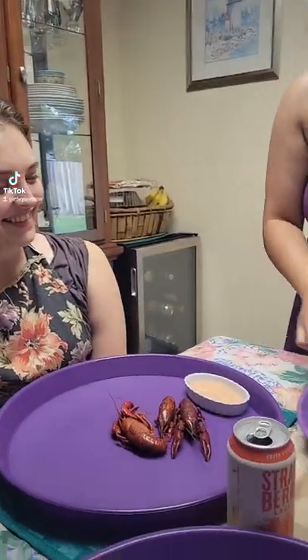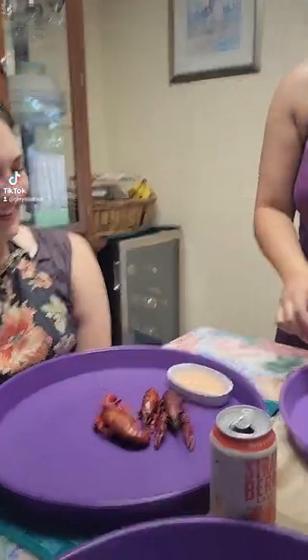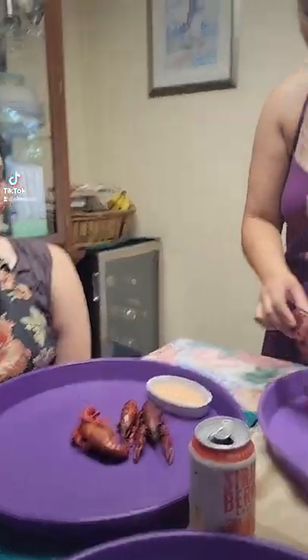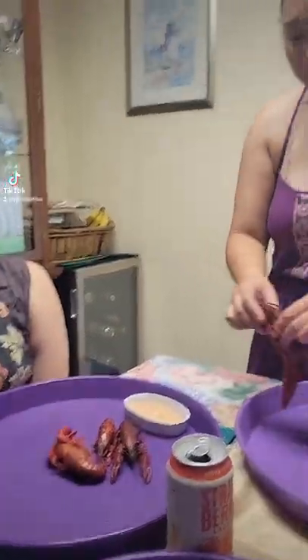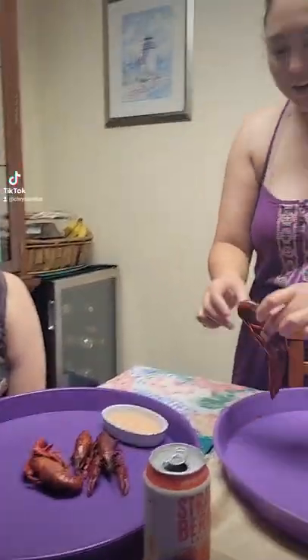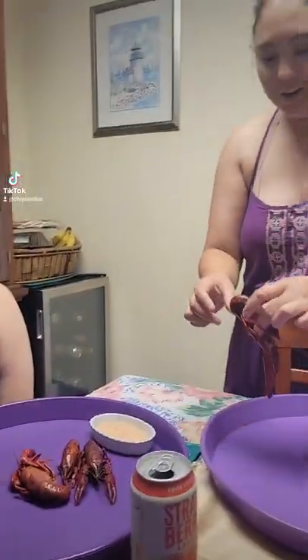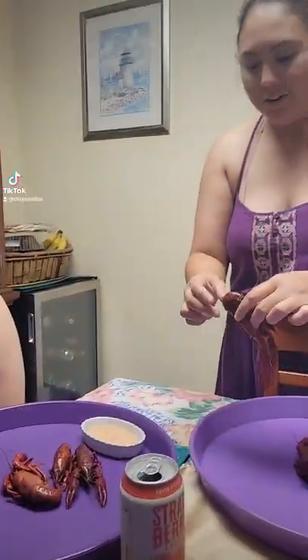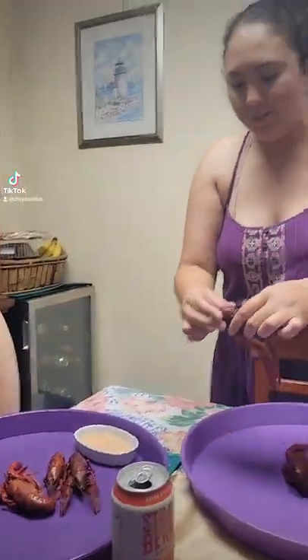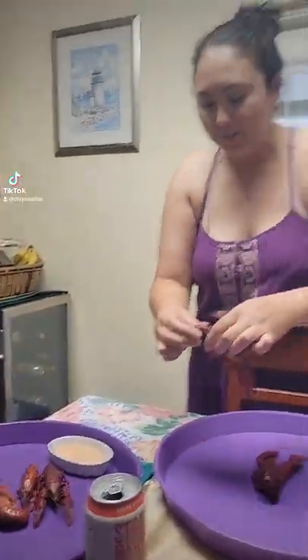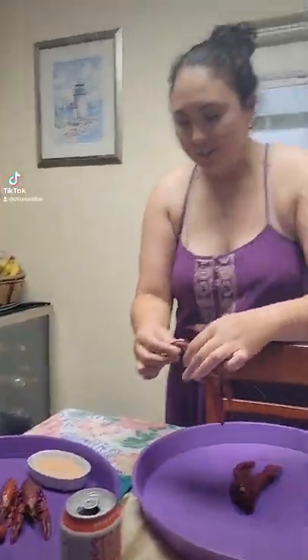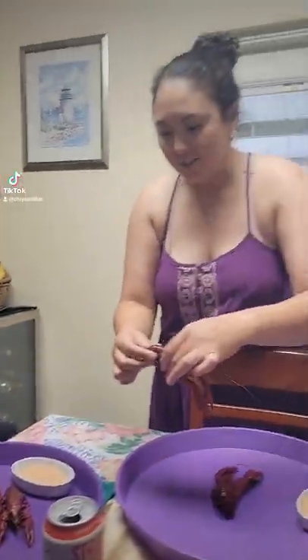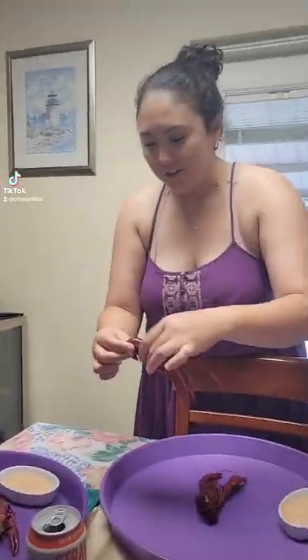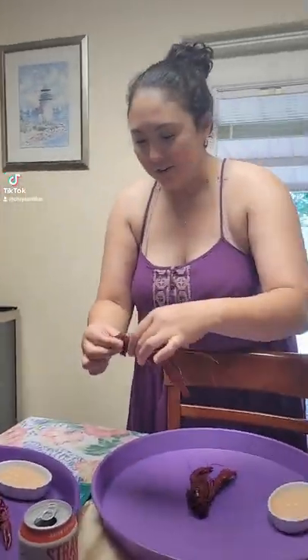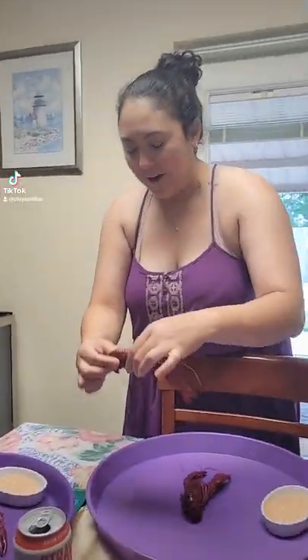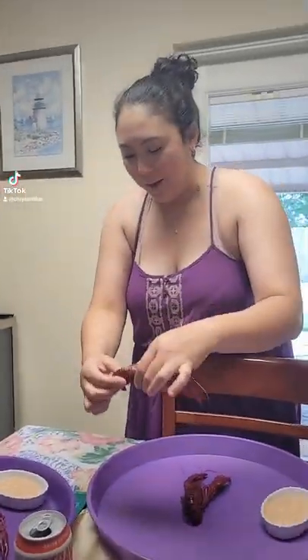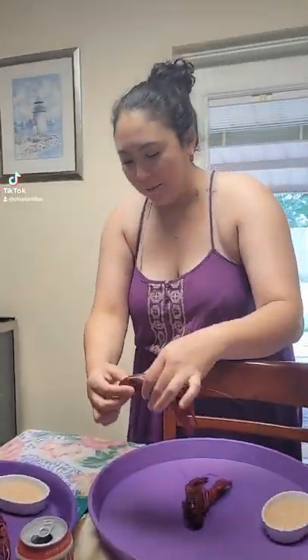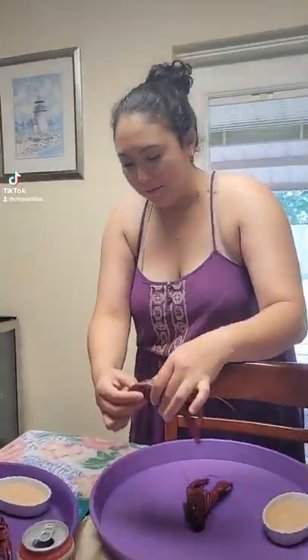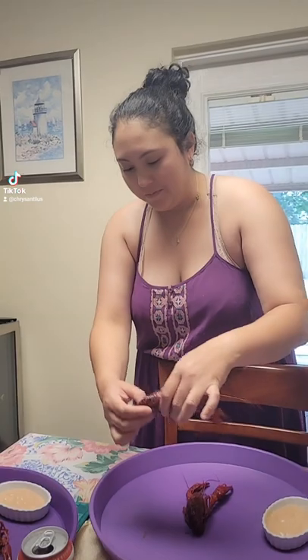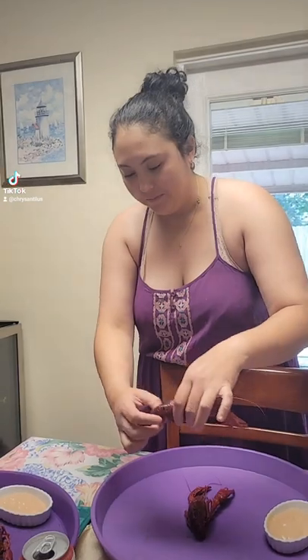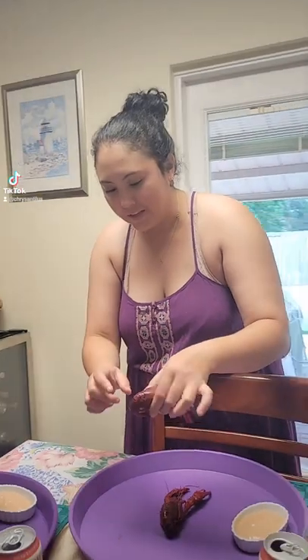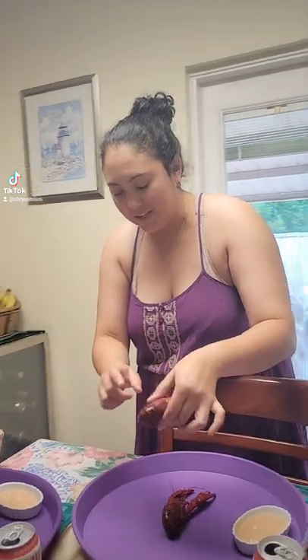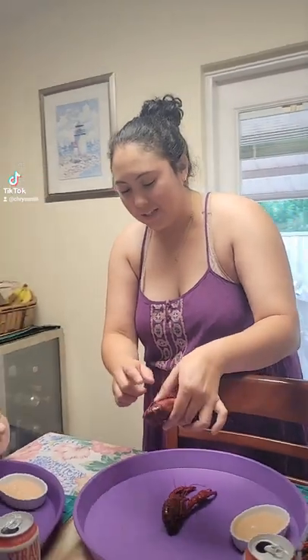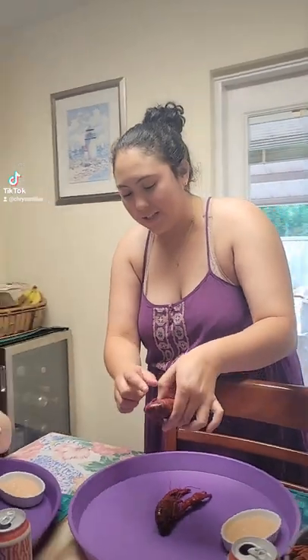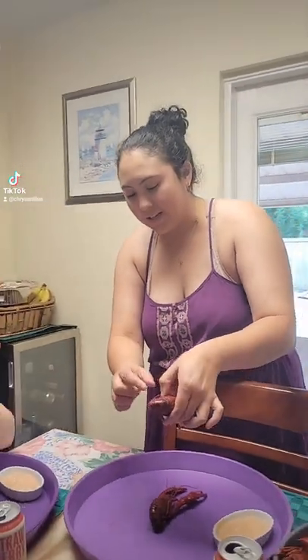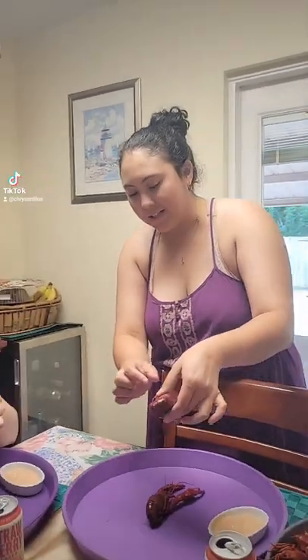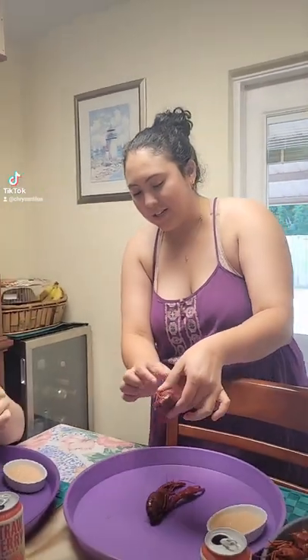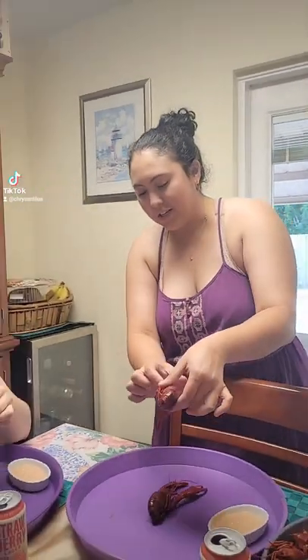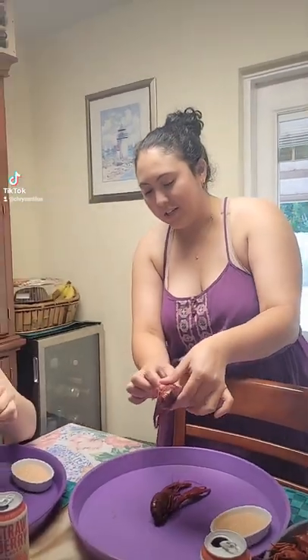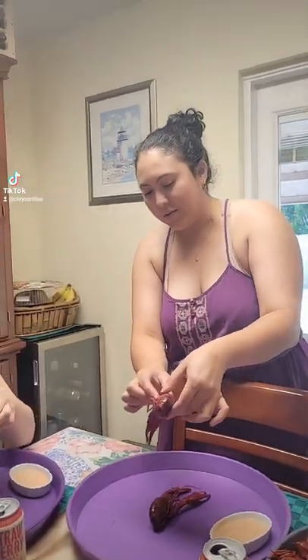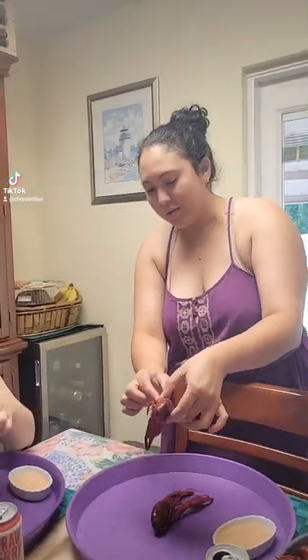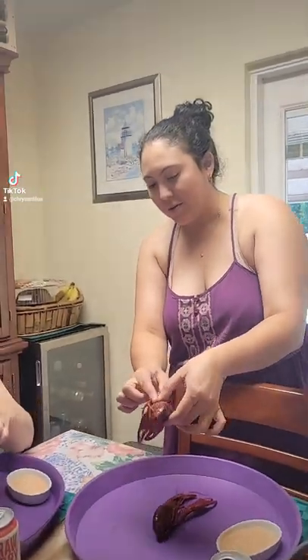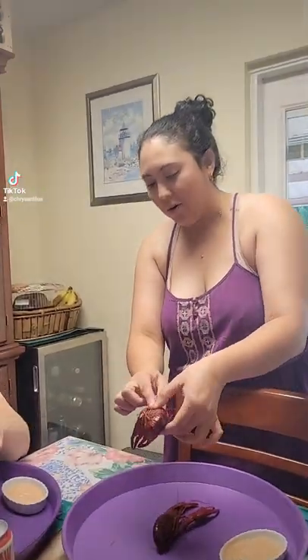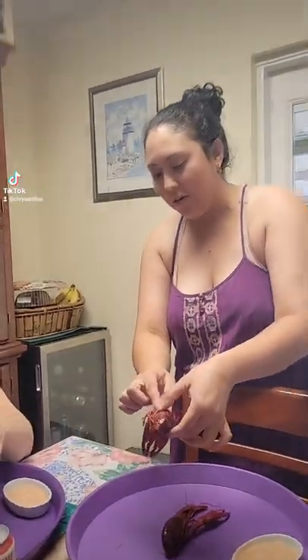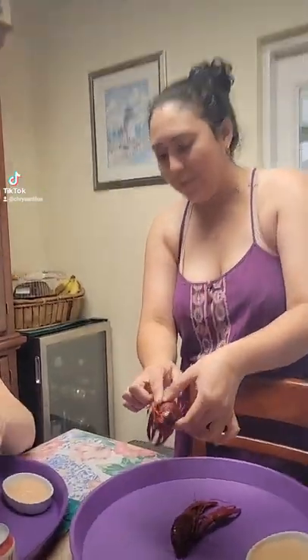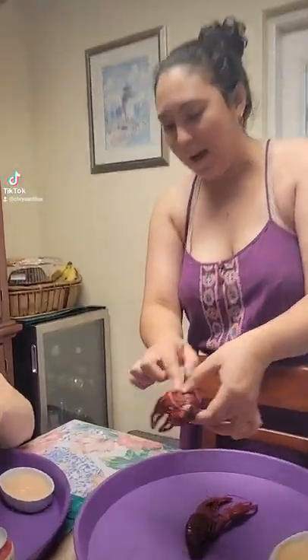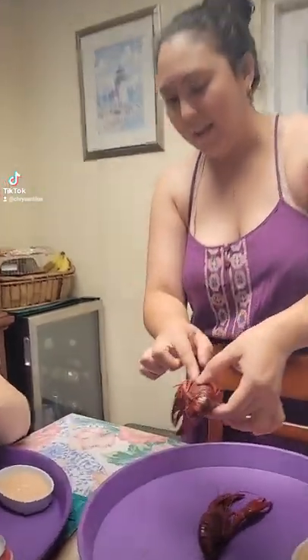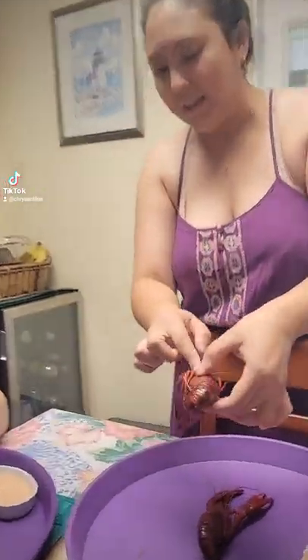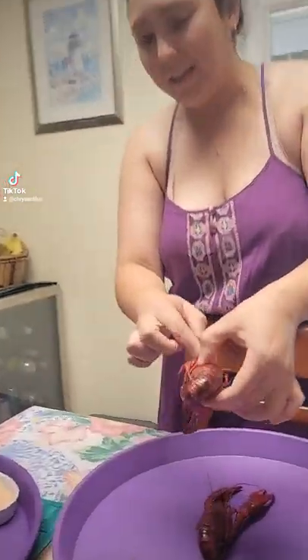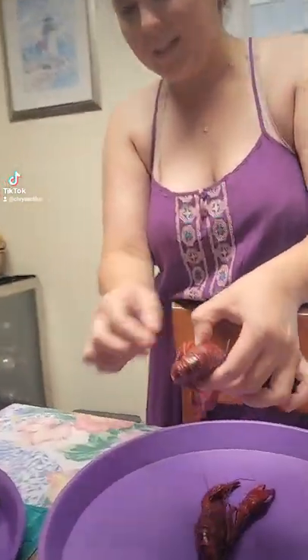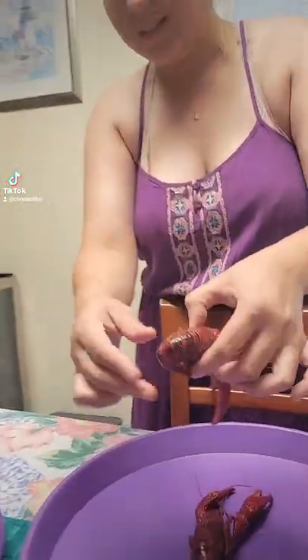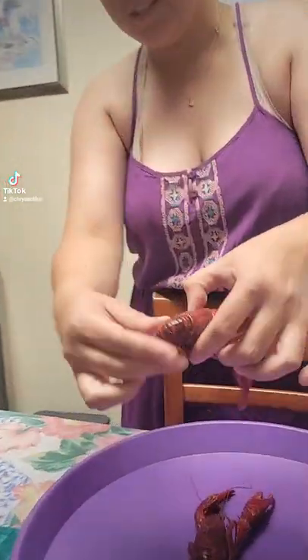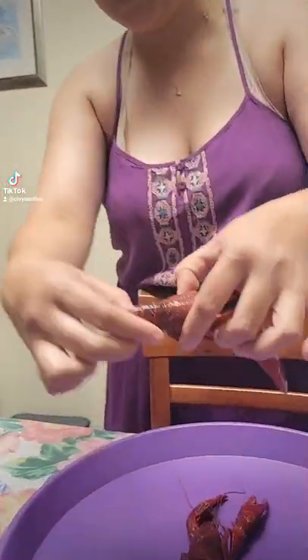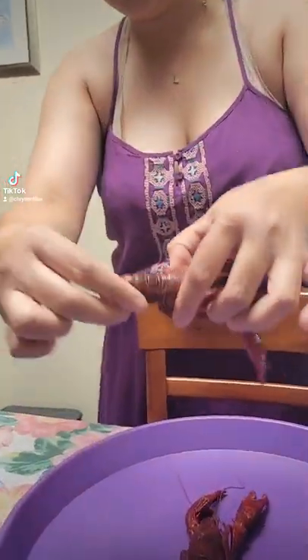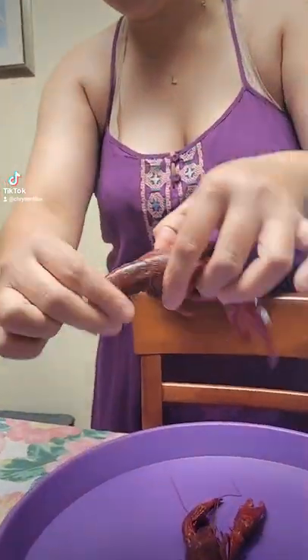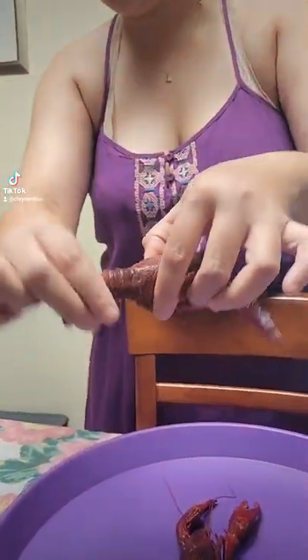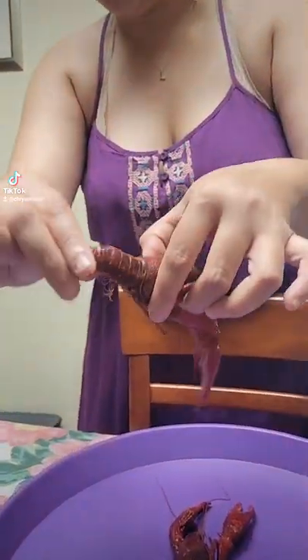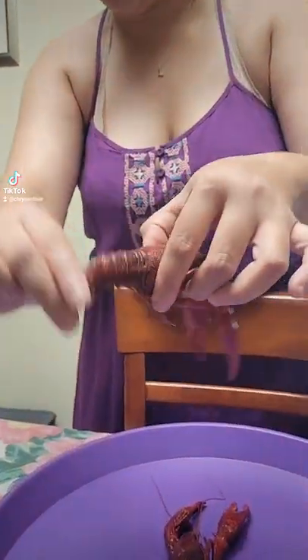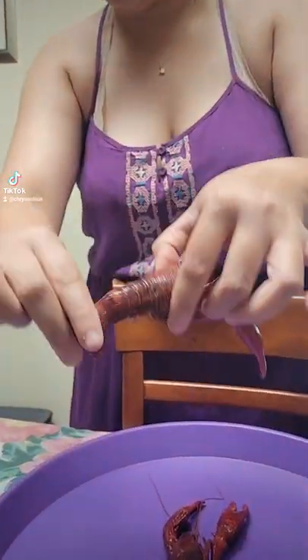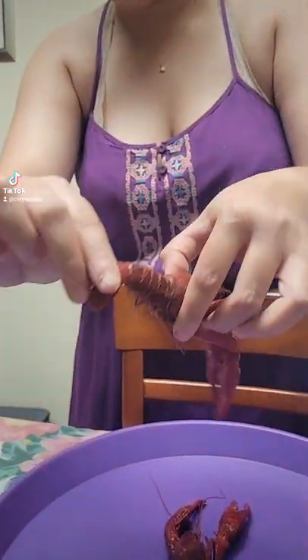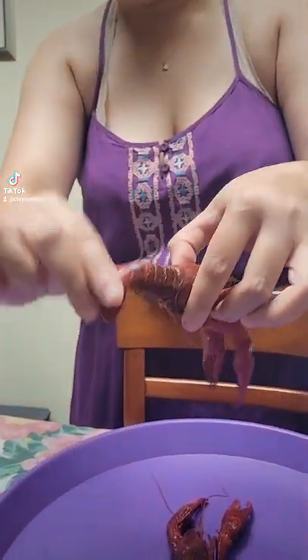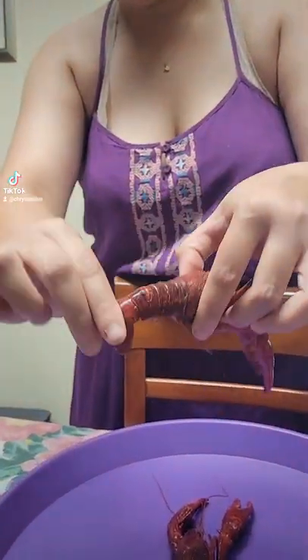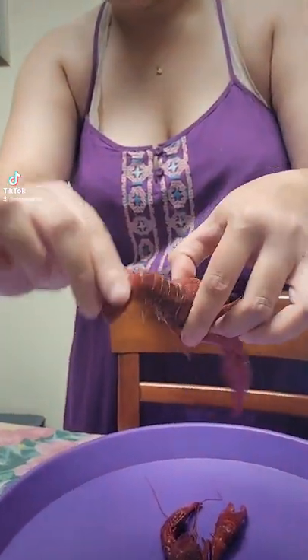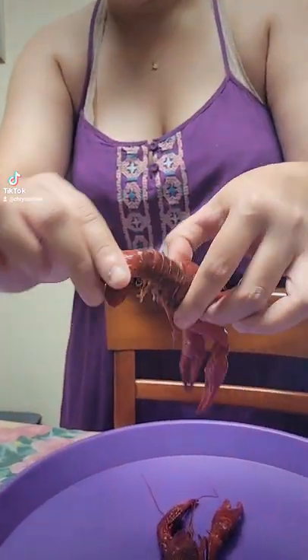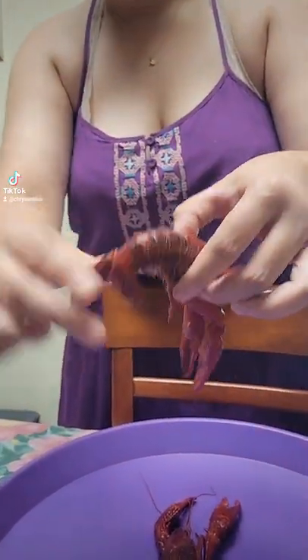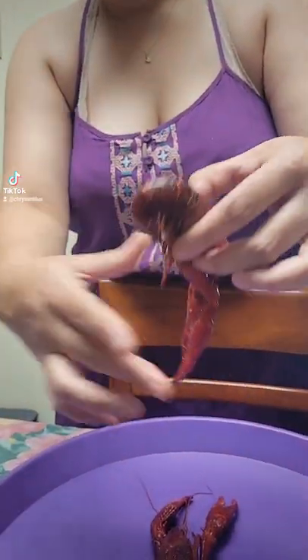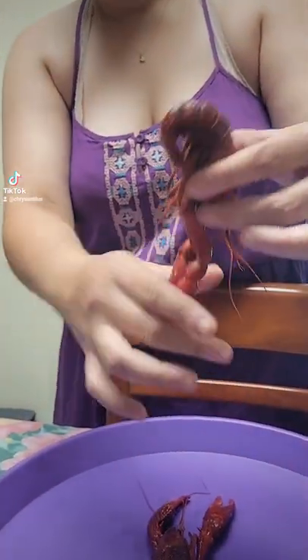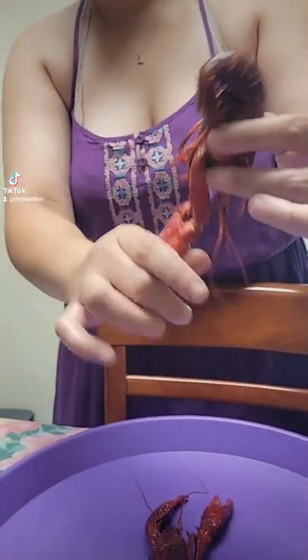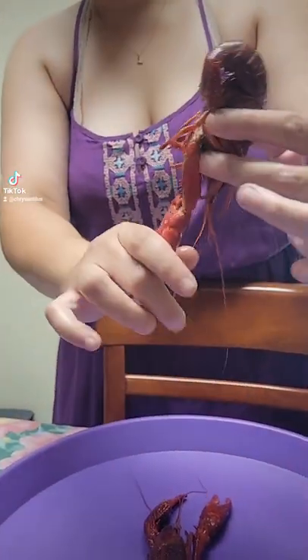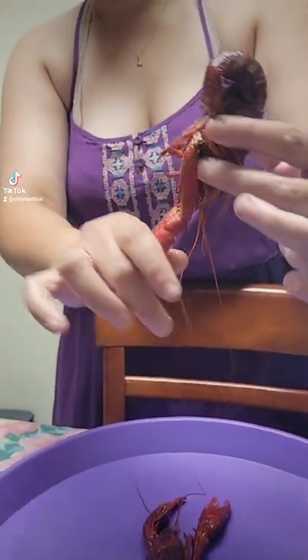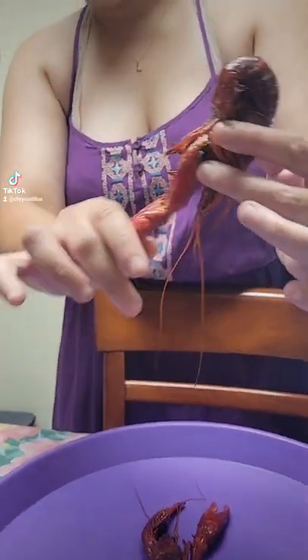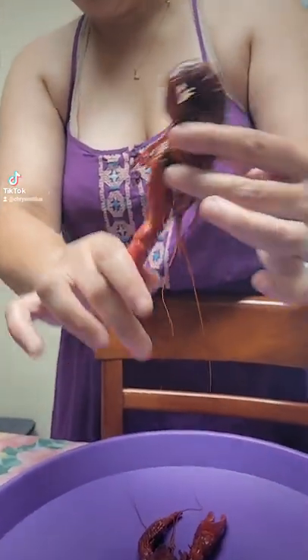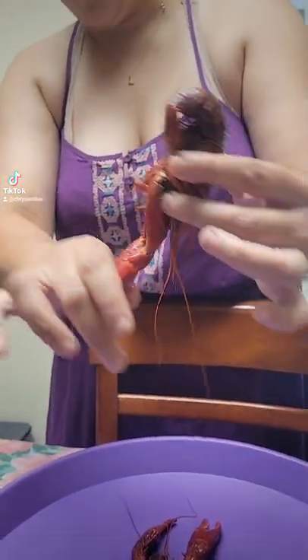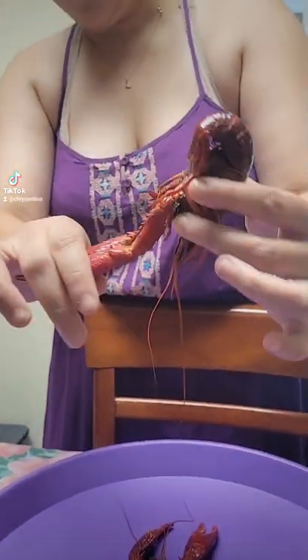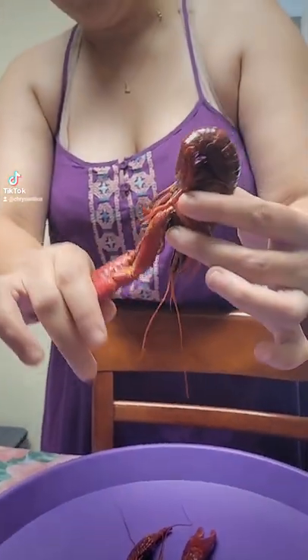All right, so this is how you're gonna do it. You're just gonna grab them. This is essentially called the body, this is the tail, and these are the claws.